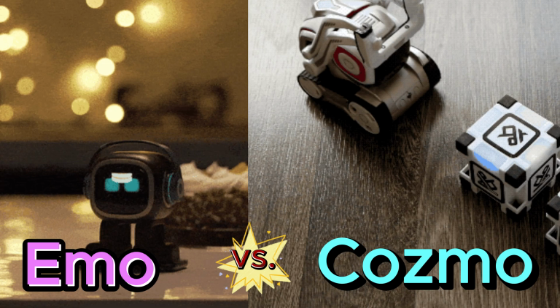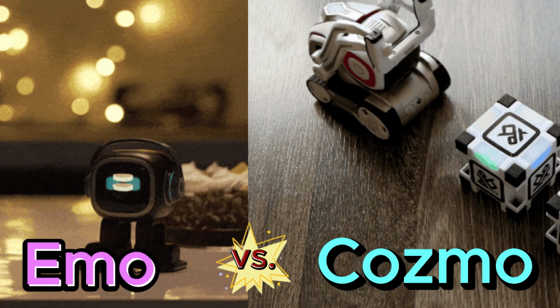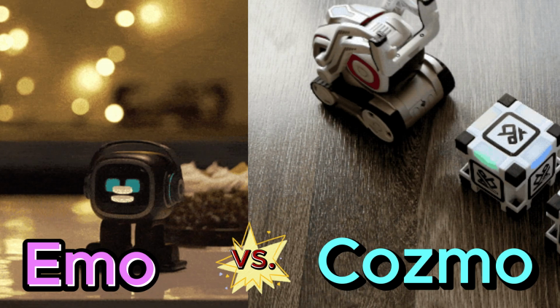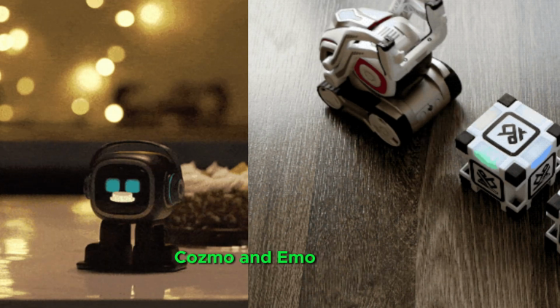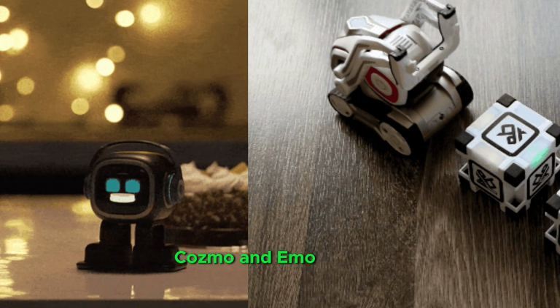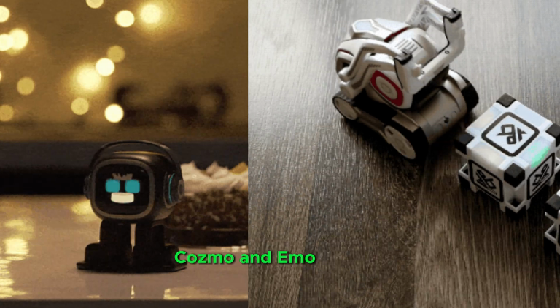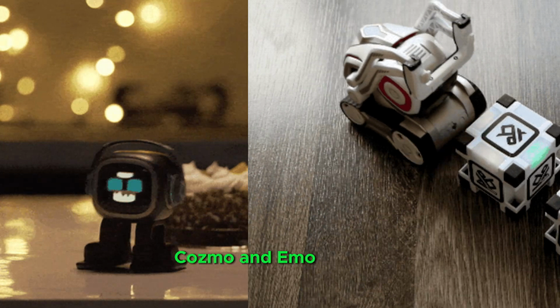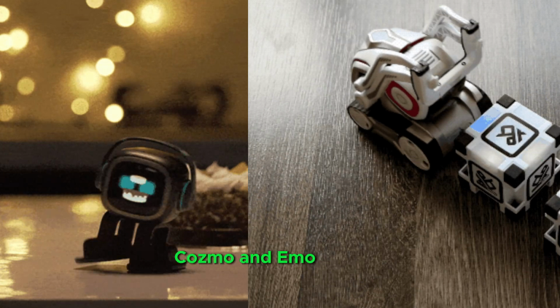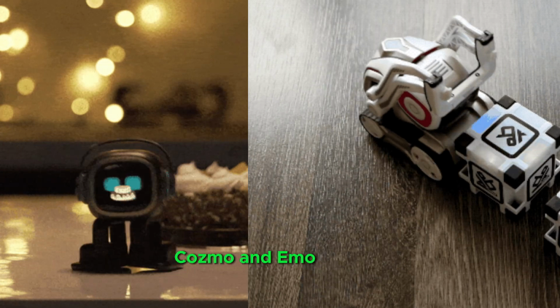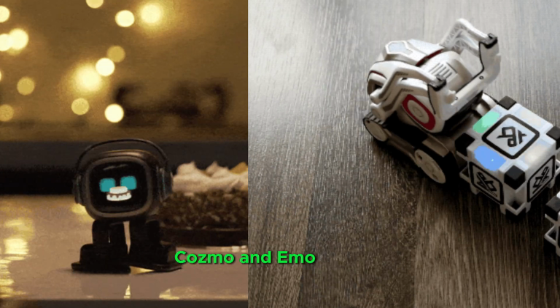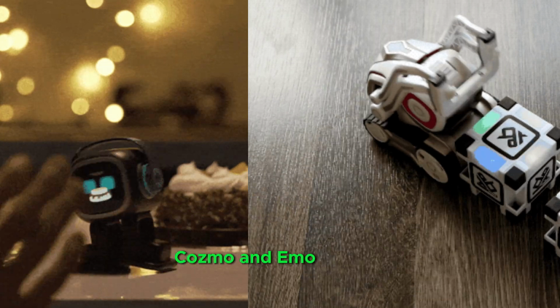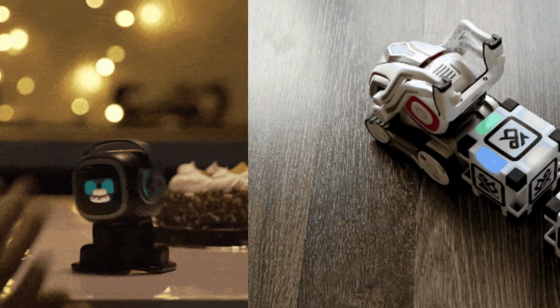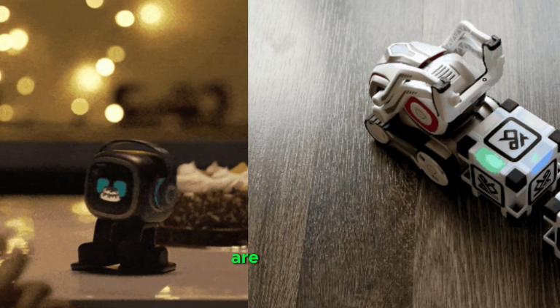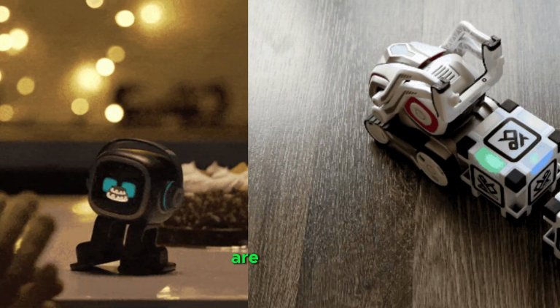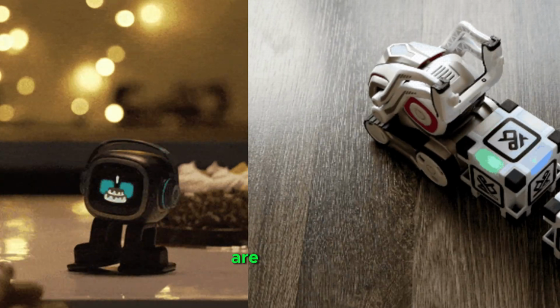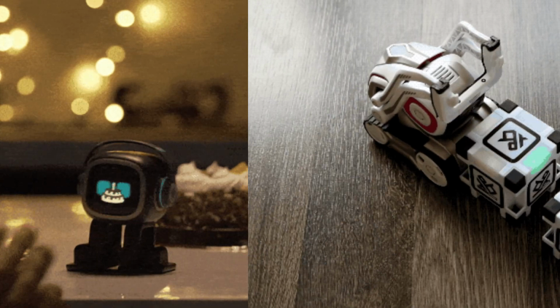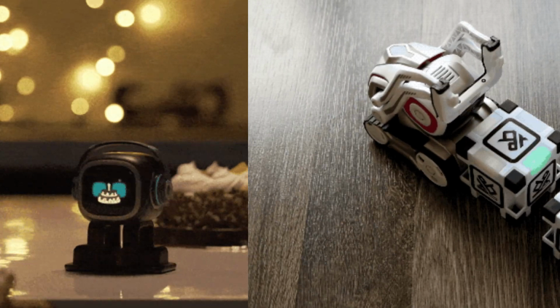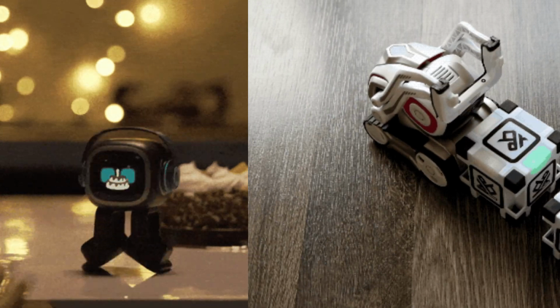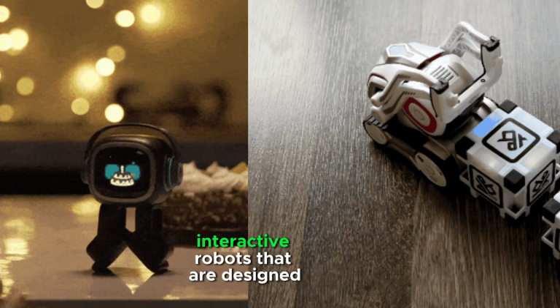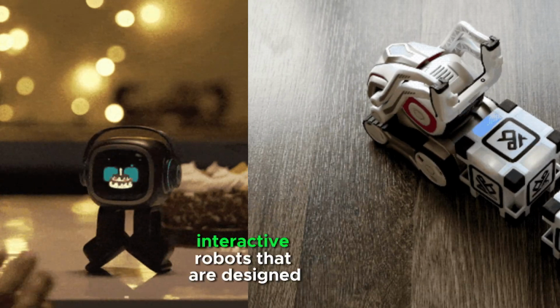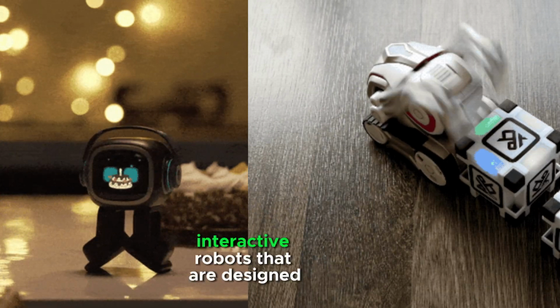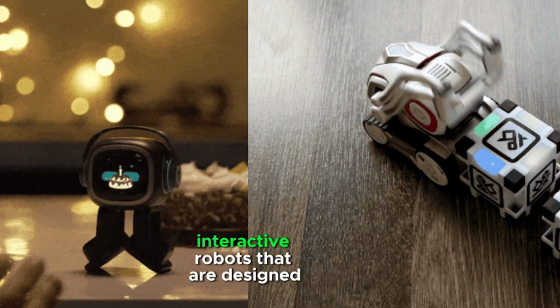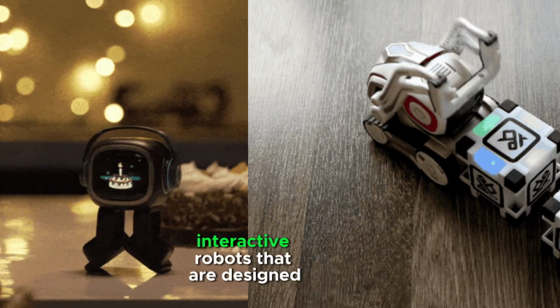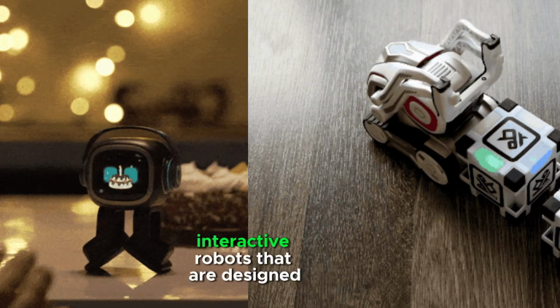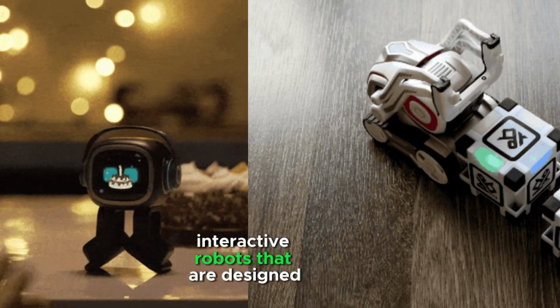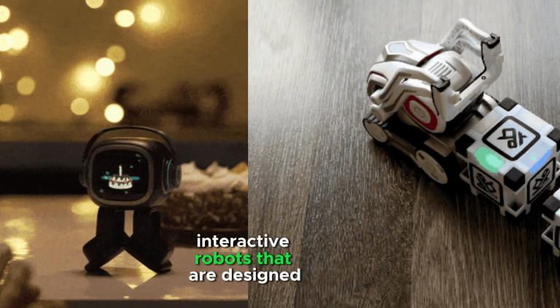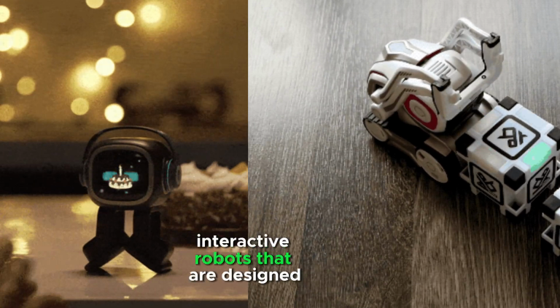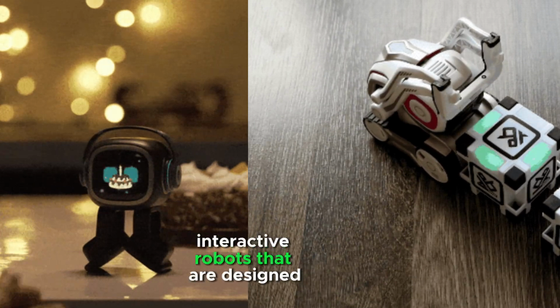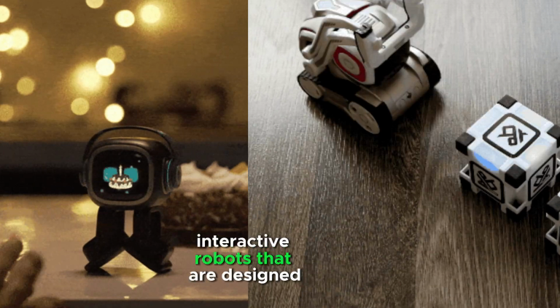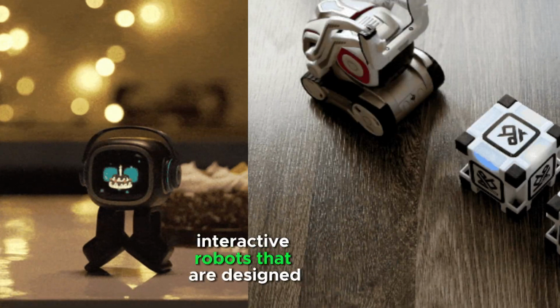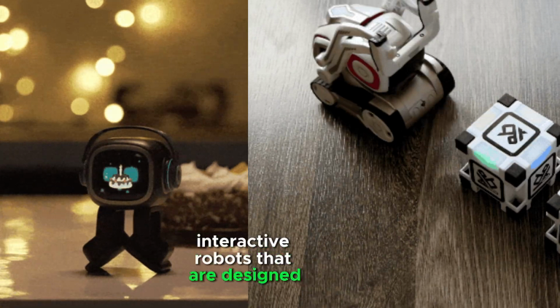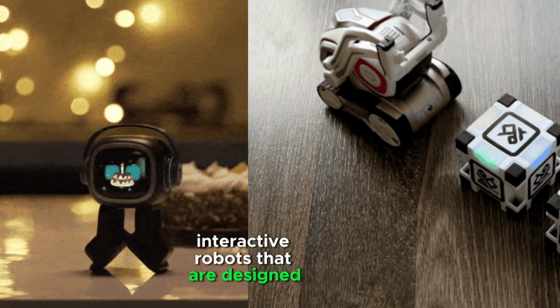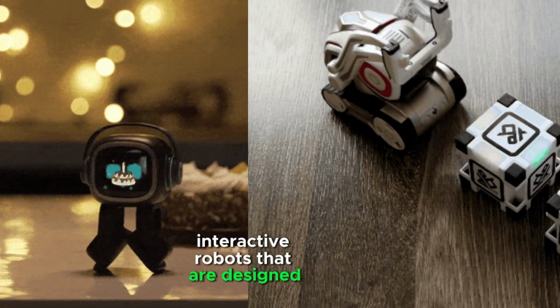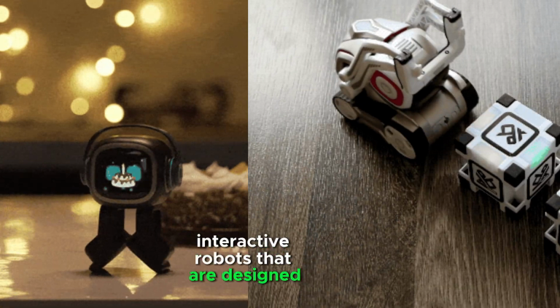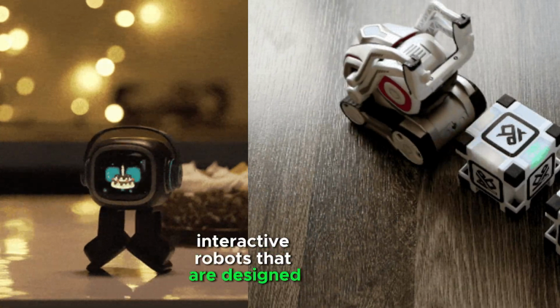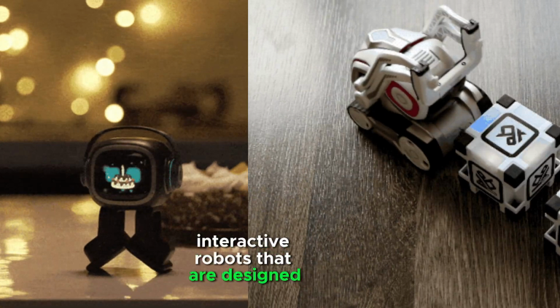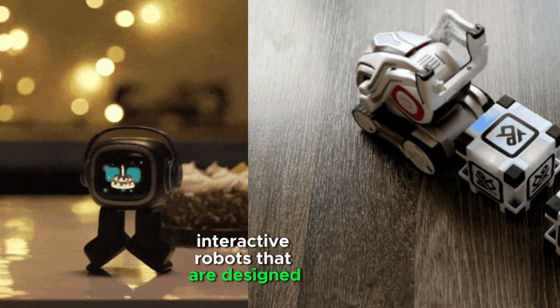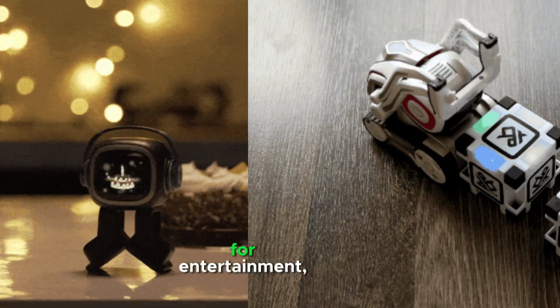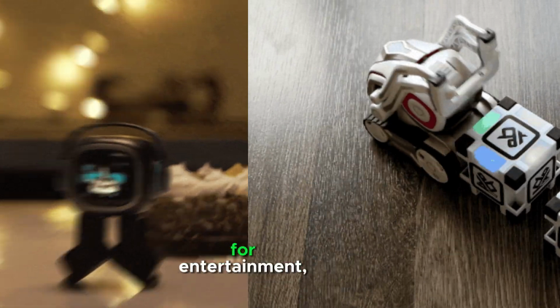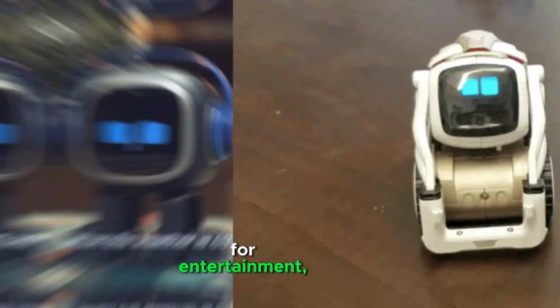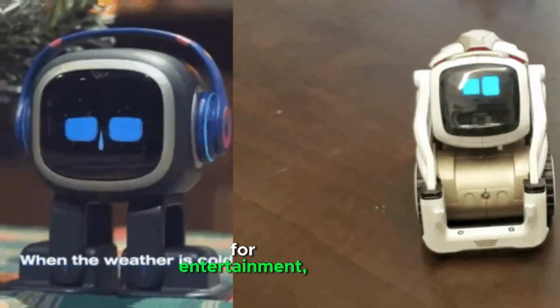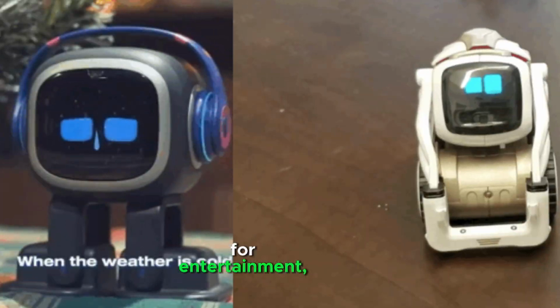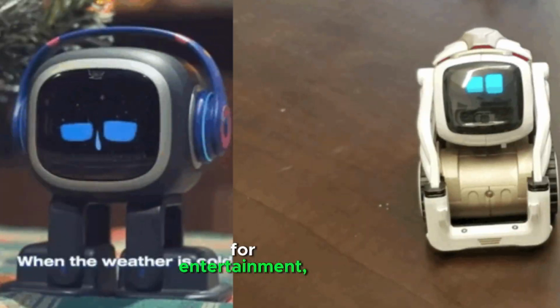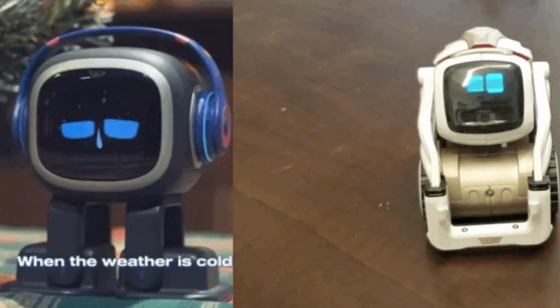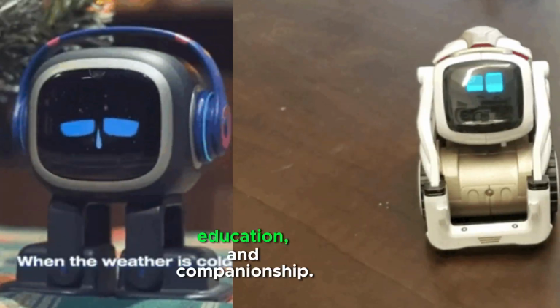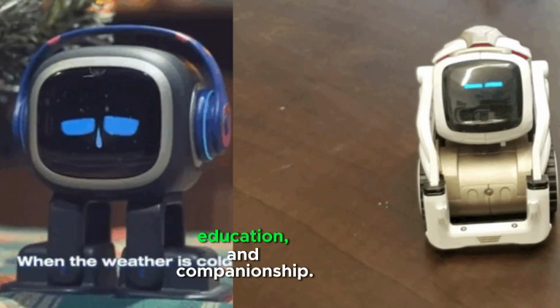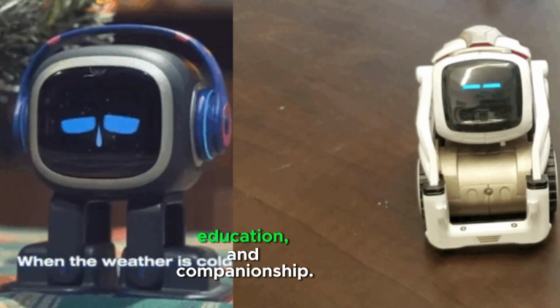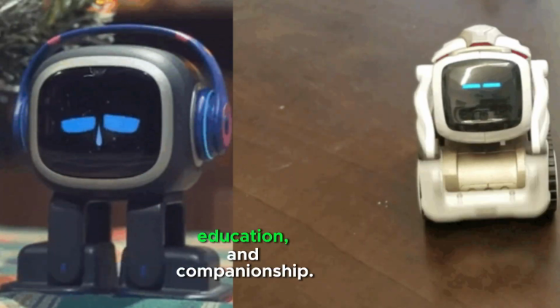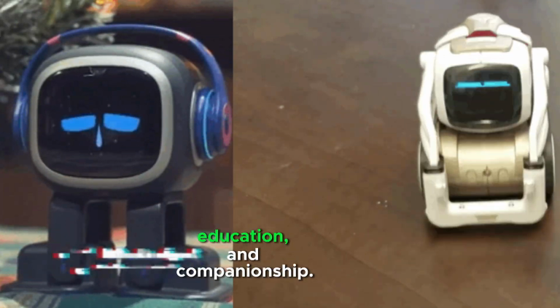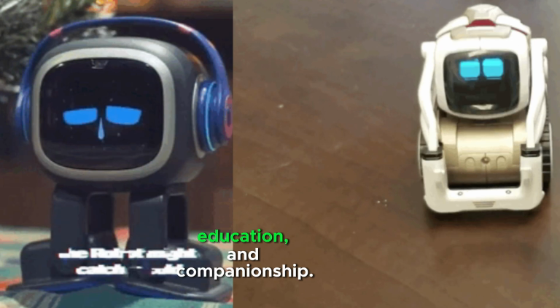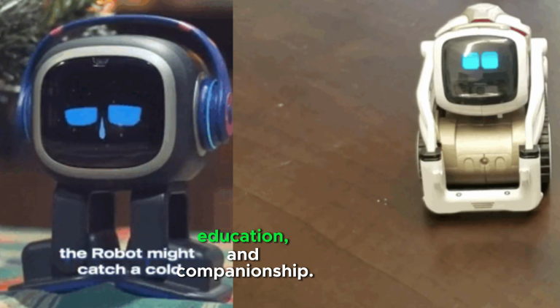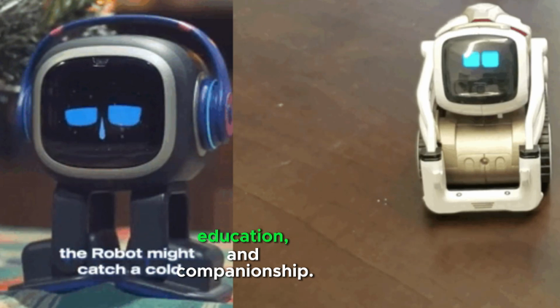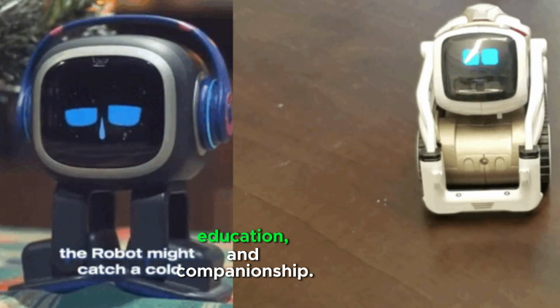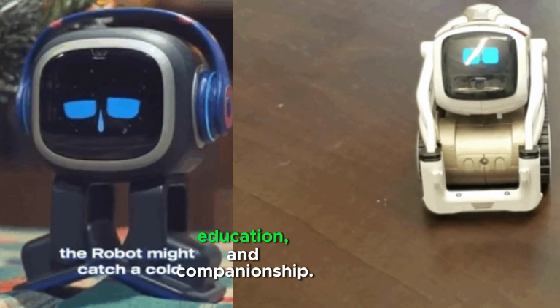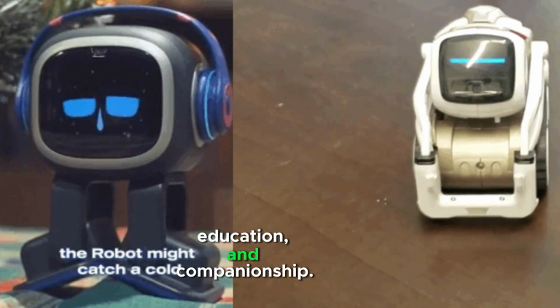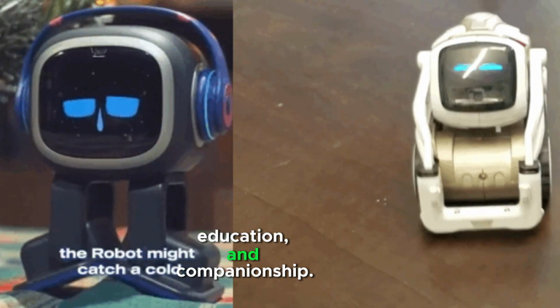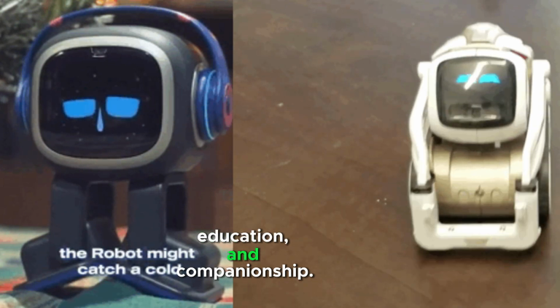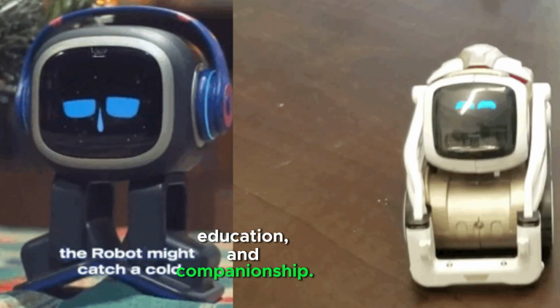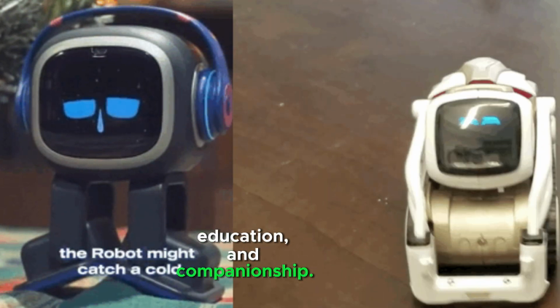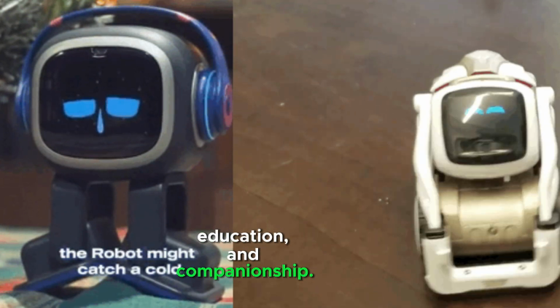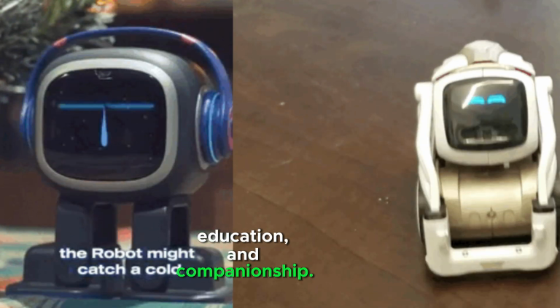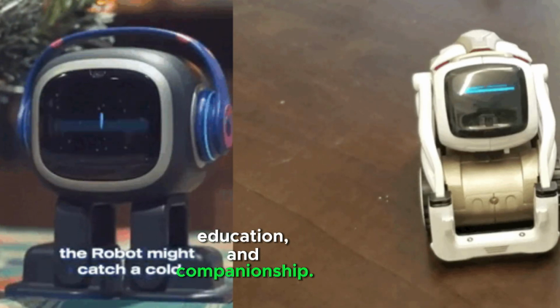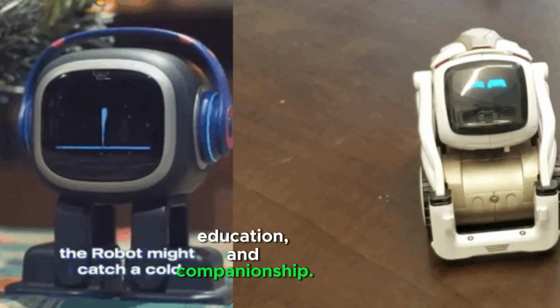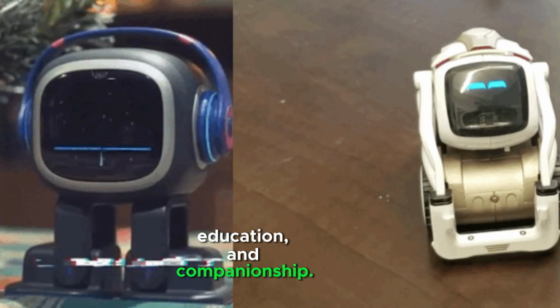Cosmo and Emo are interactive robots that are designed for entertainment, education, and companionship.